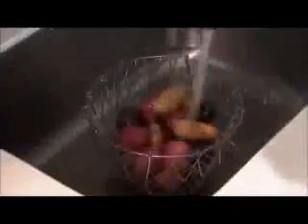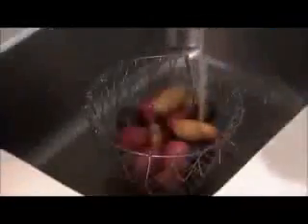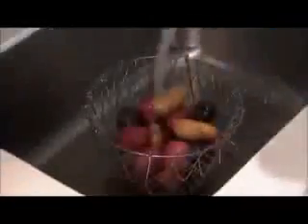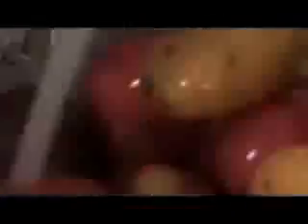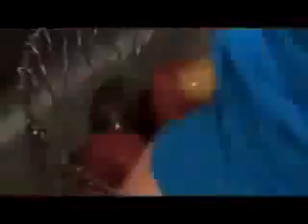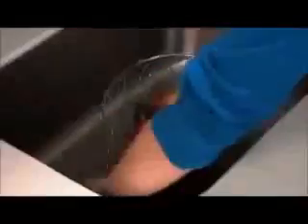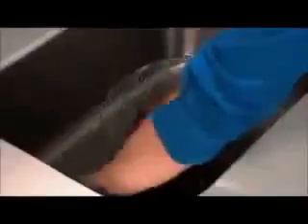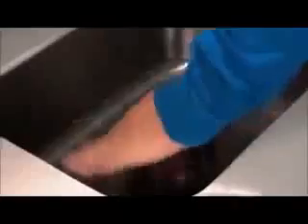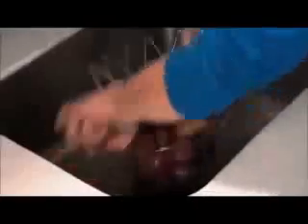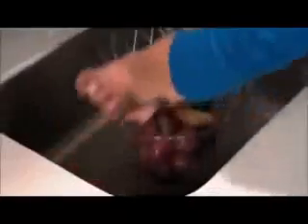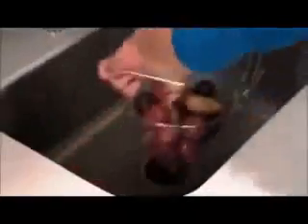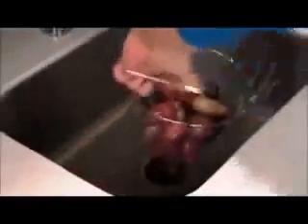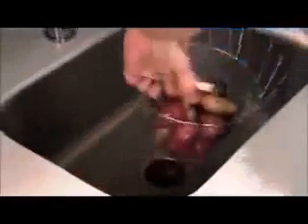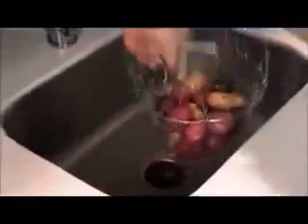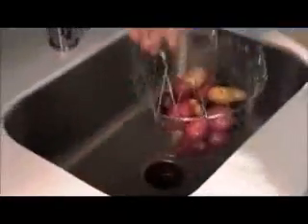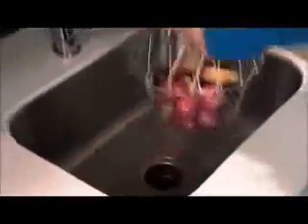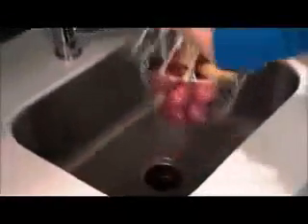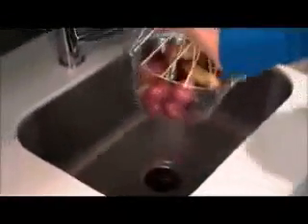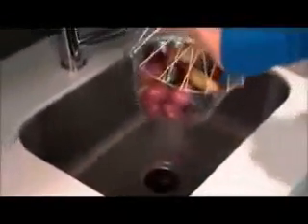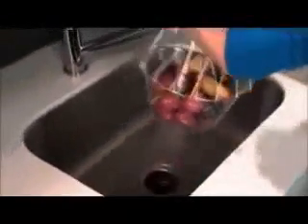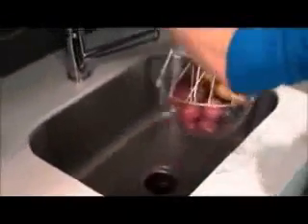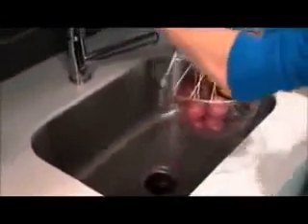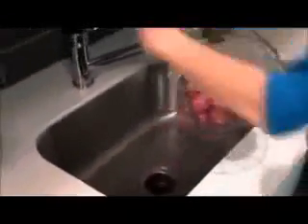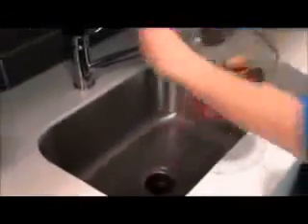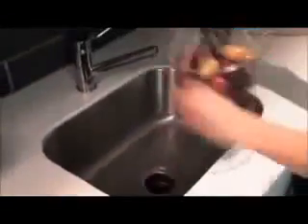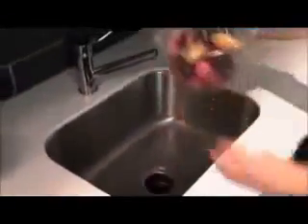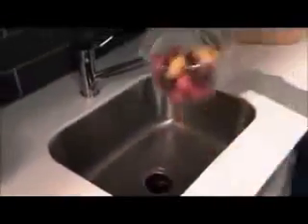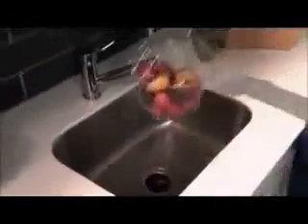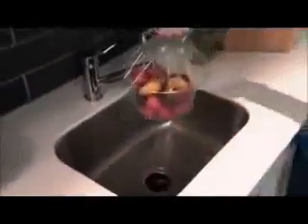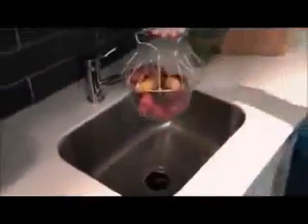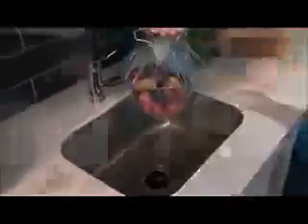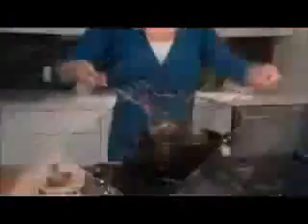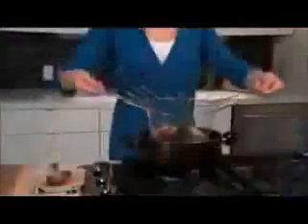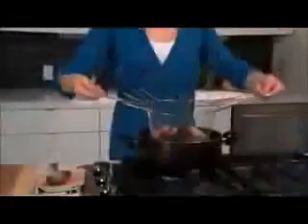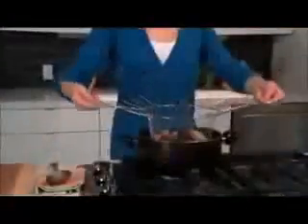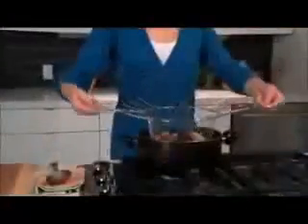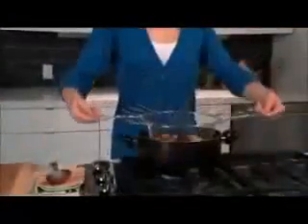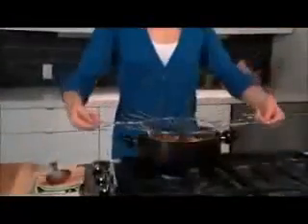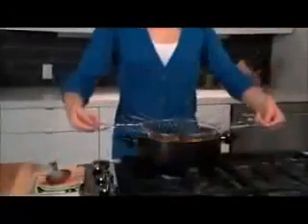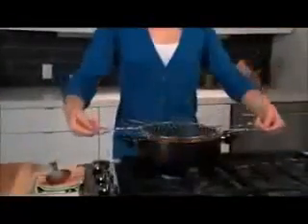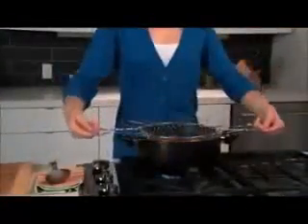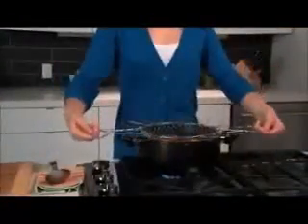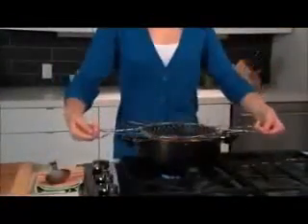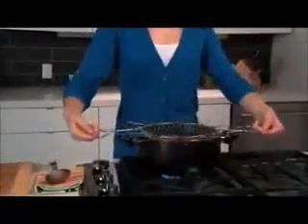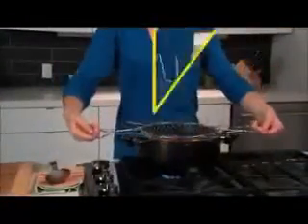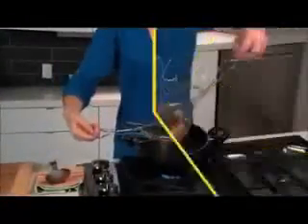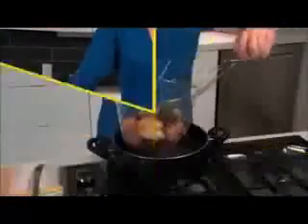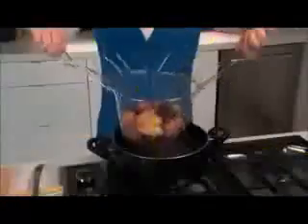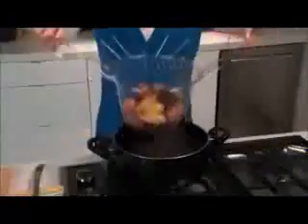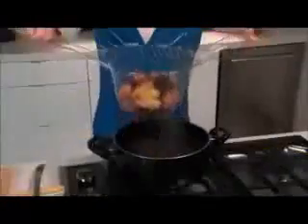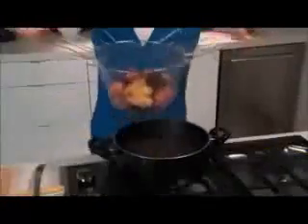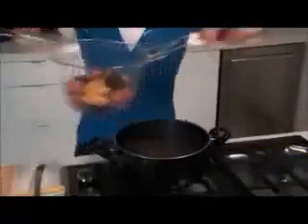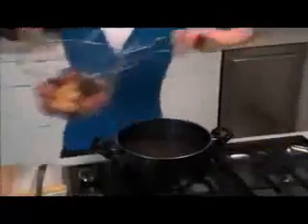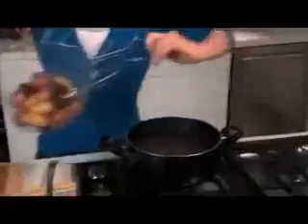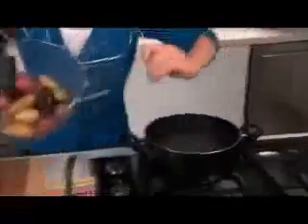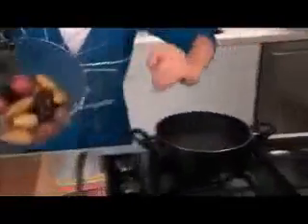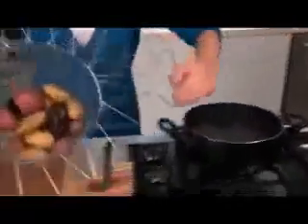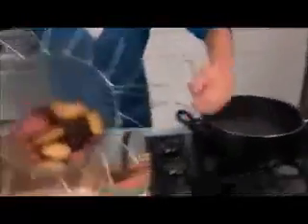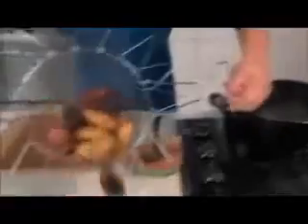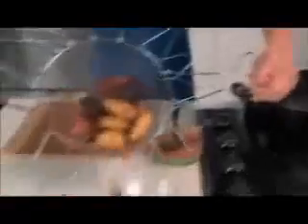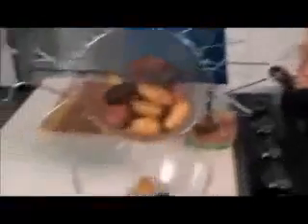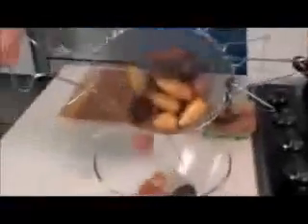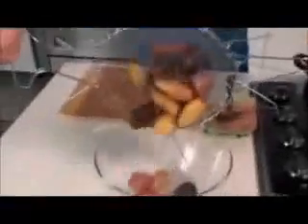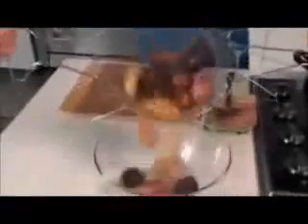Rinse your potatoes, flip the handles back up, and go right from the sink to the pot. Cook in the Chef Basket and go right from the pot to the plate.